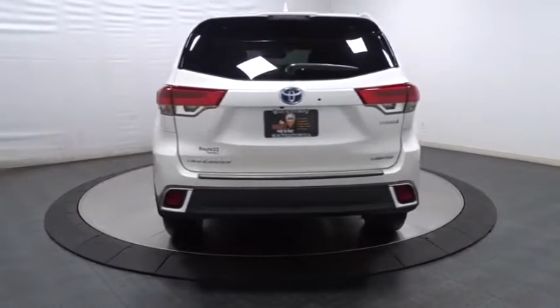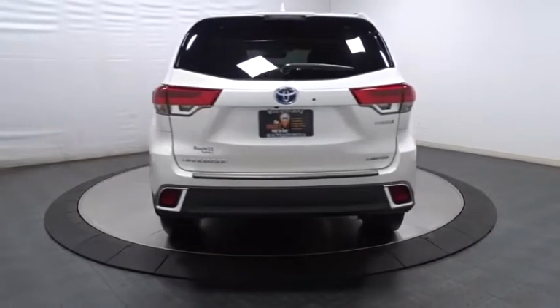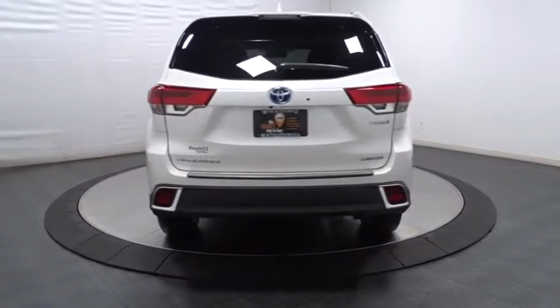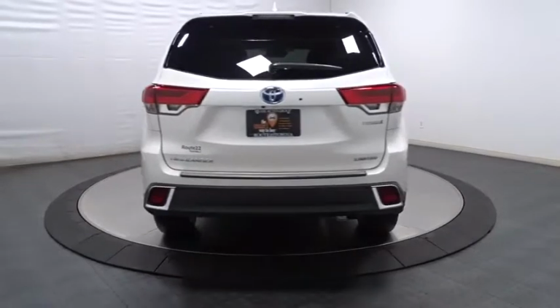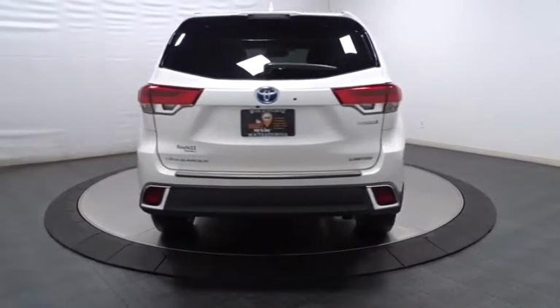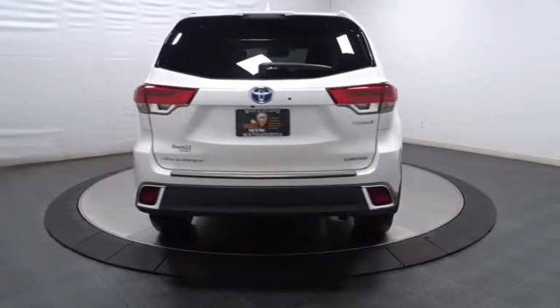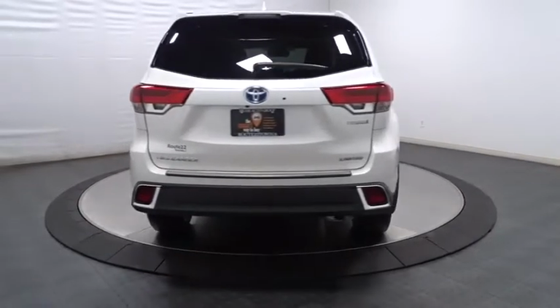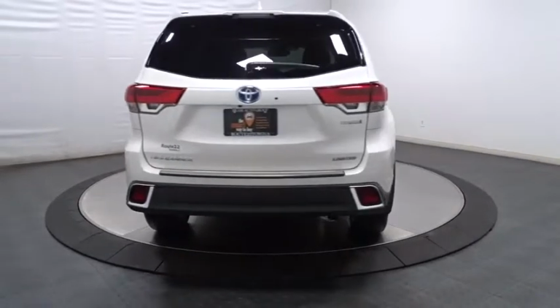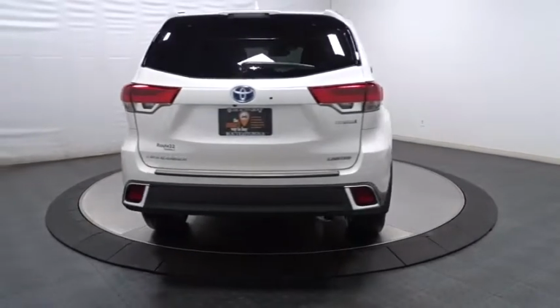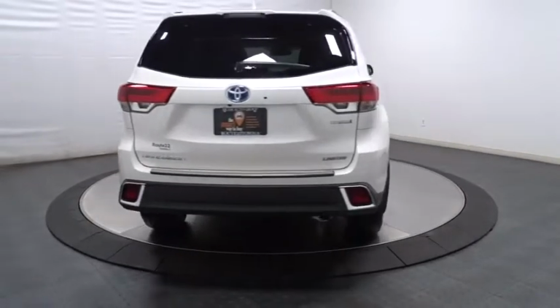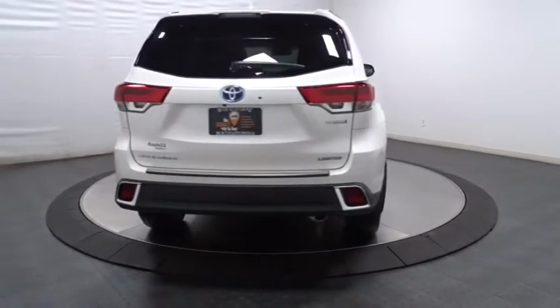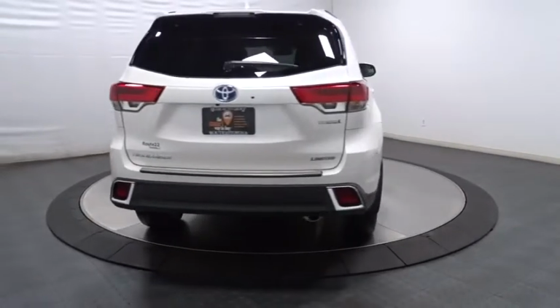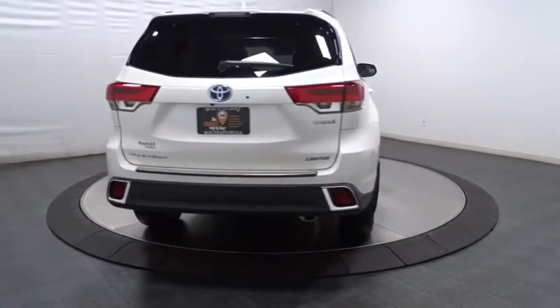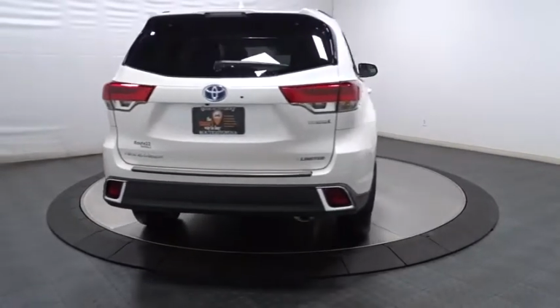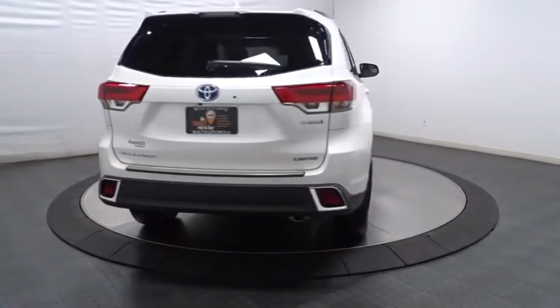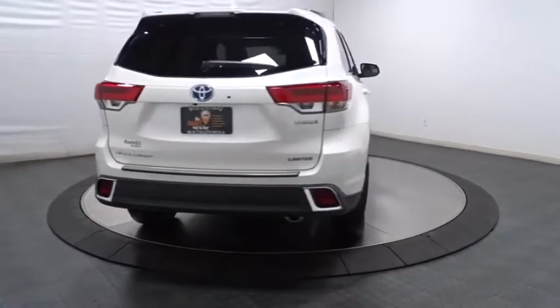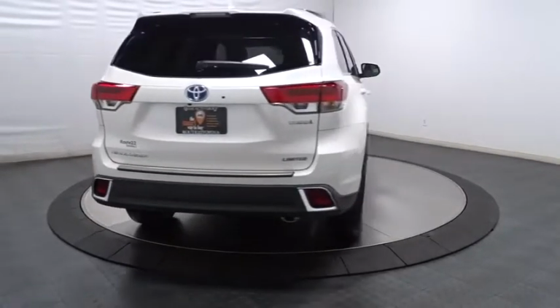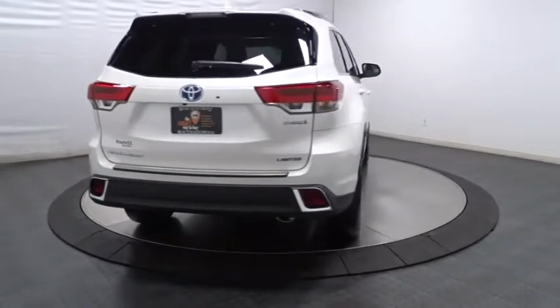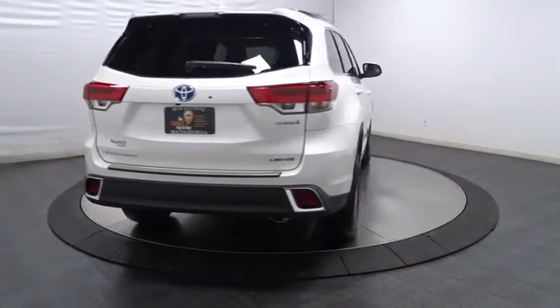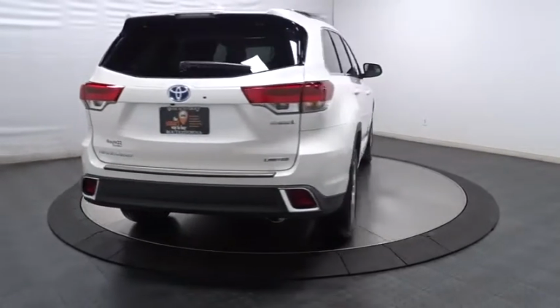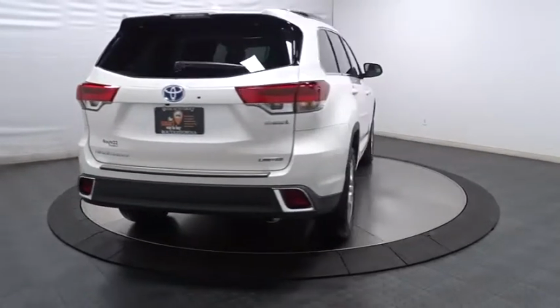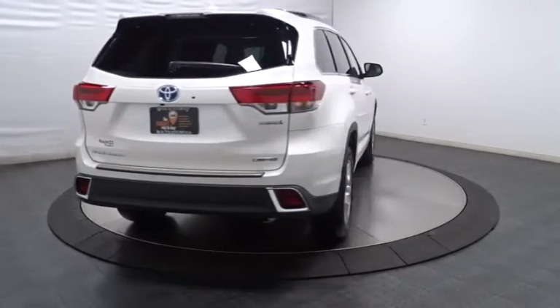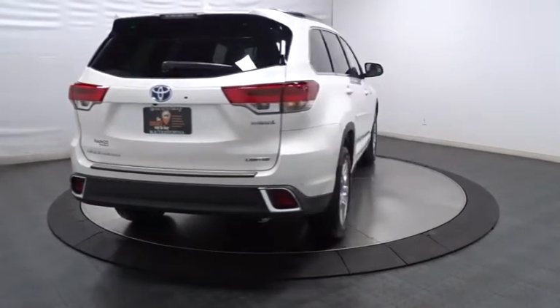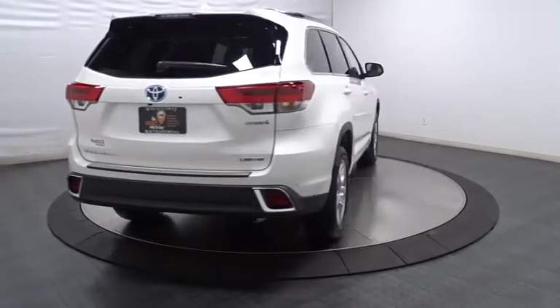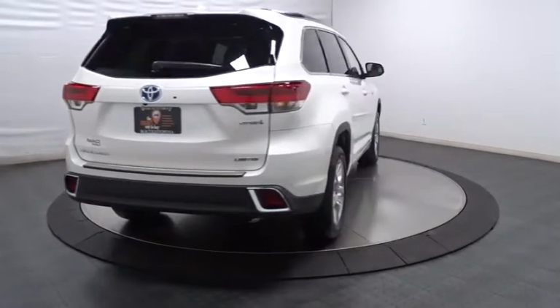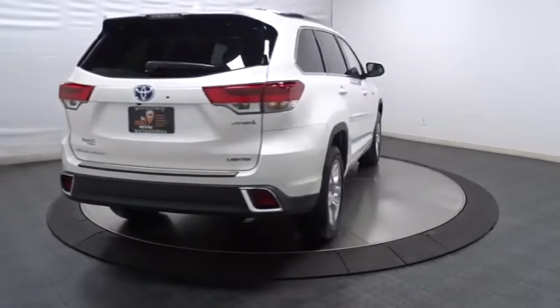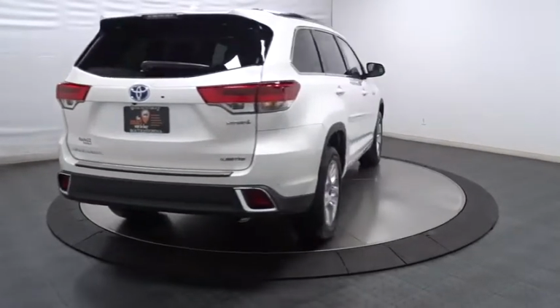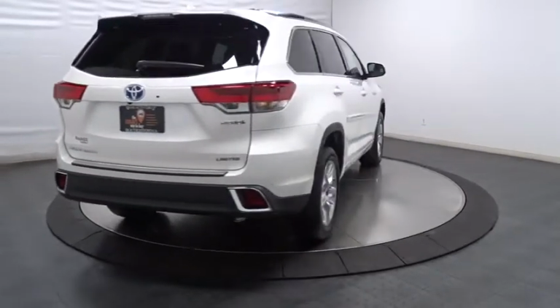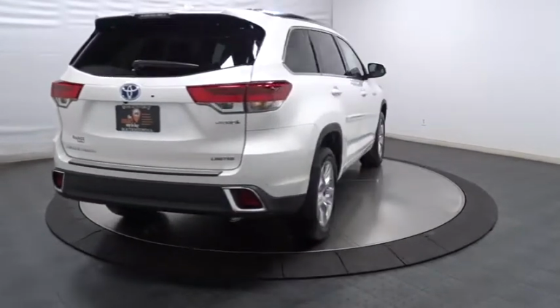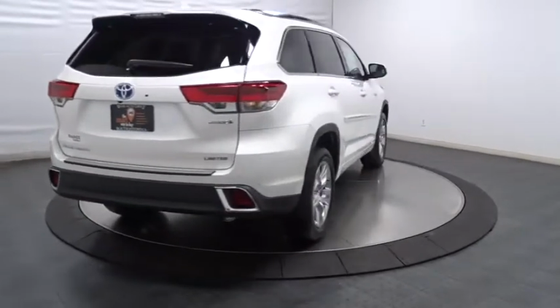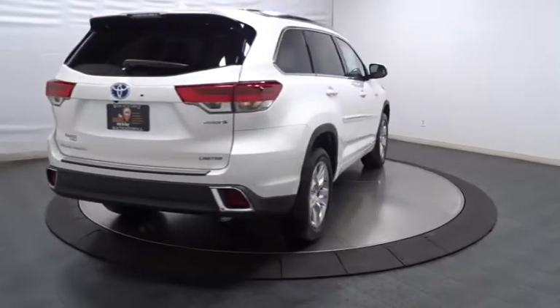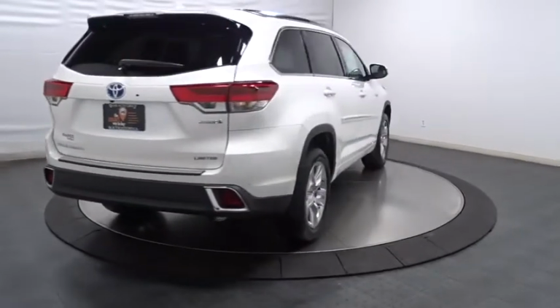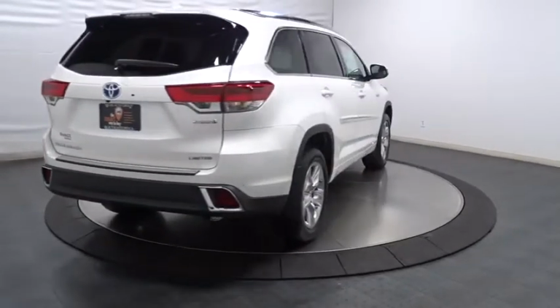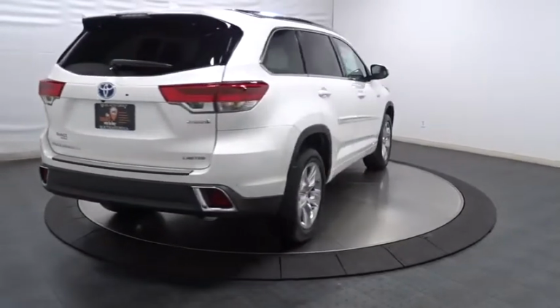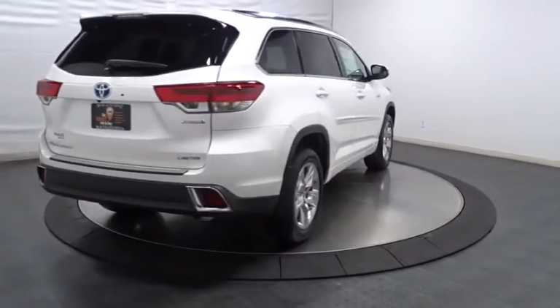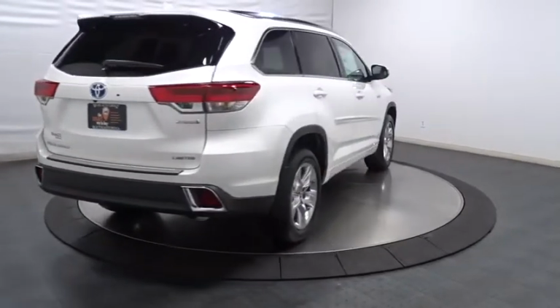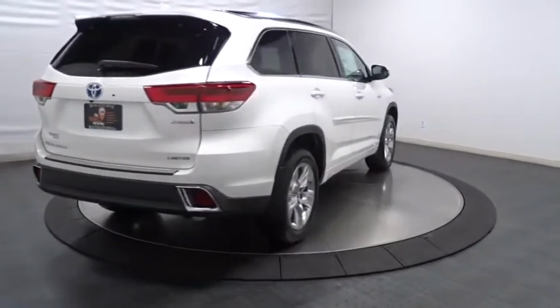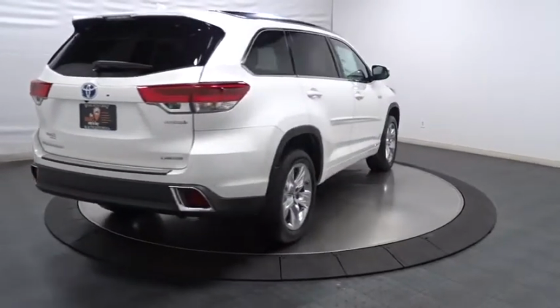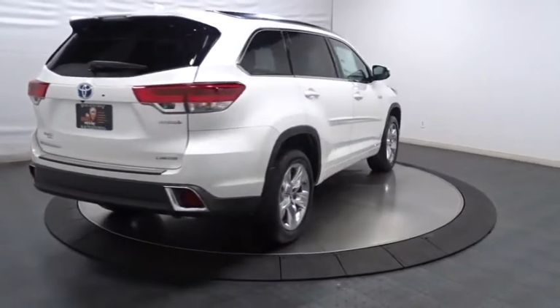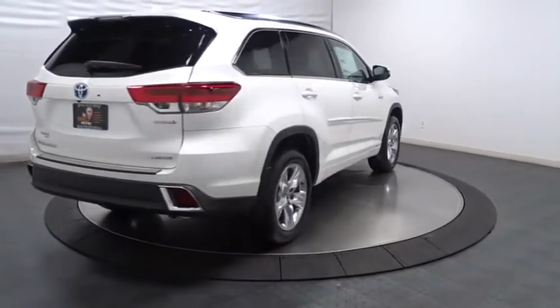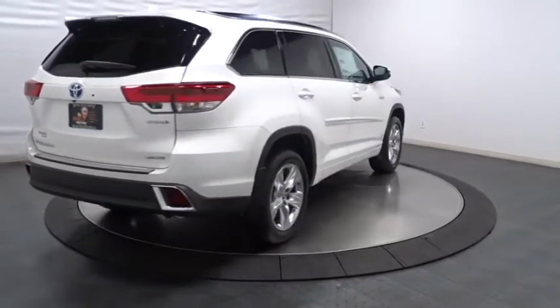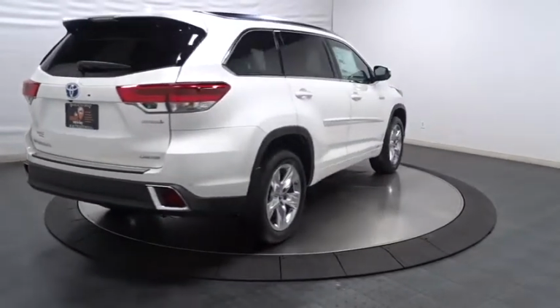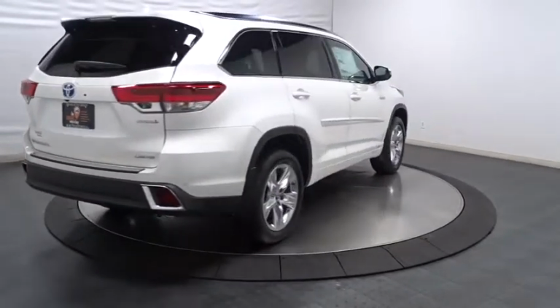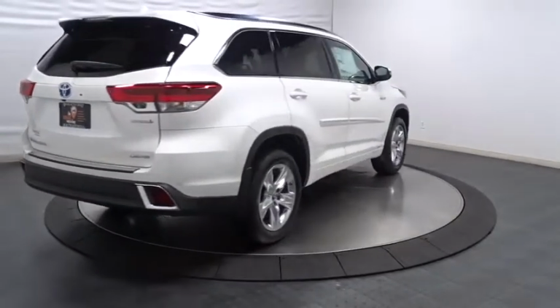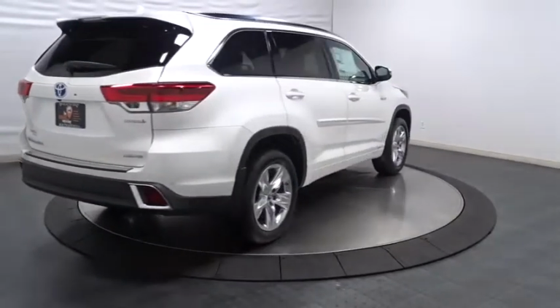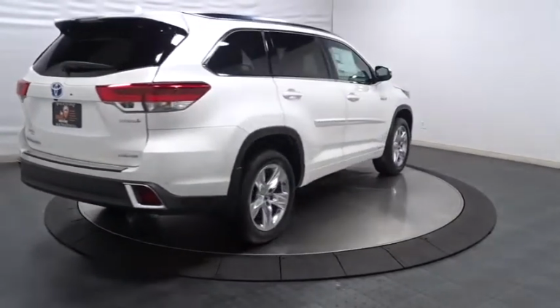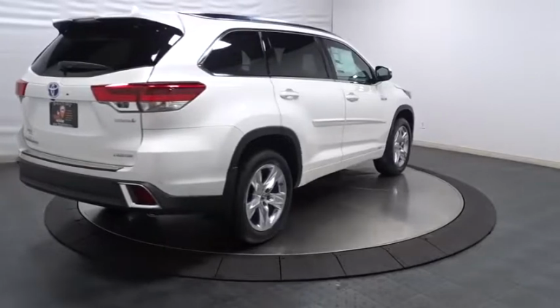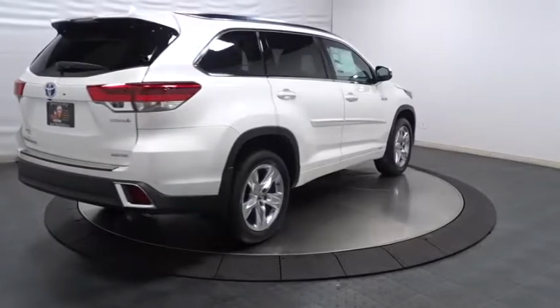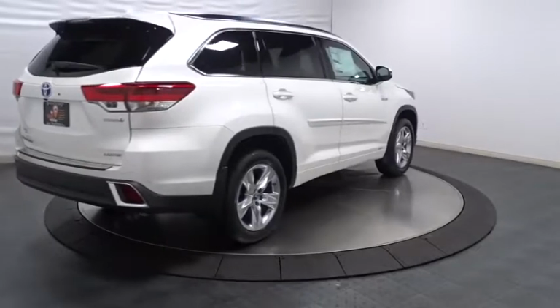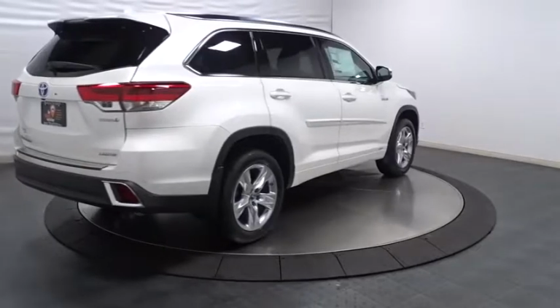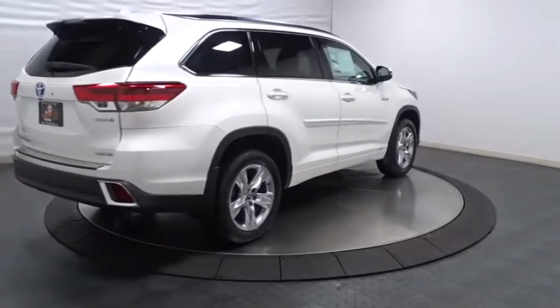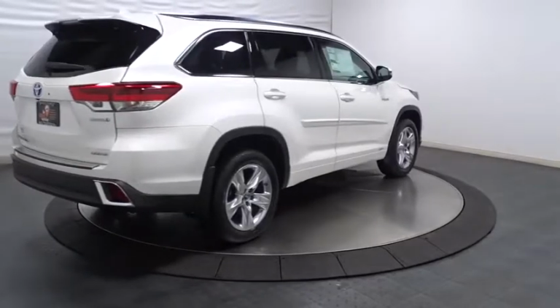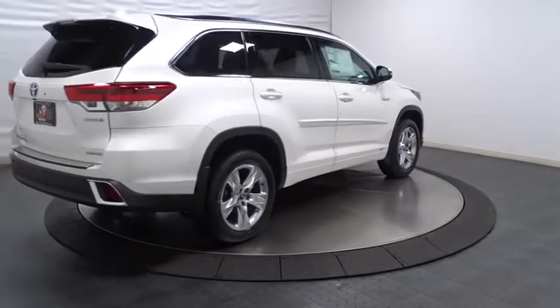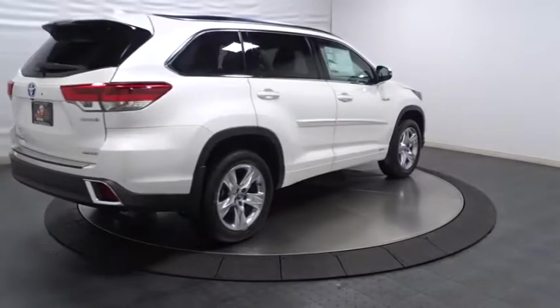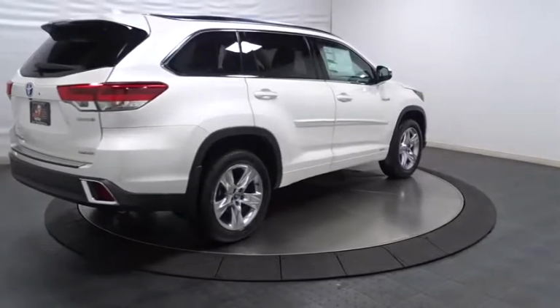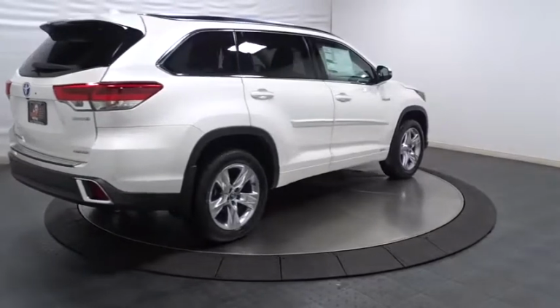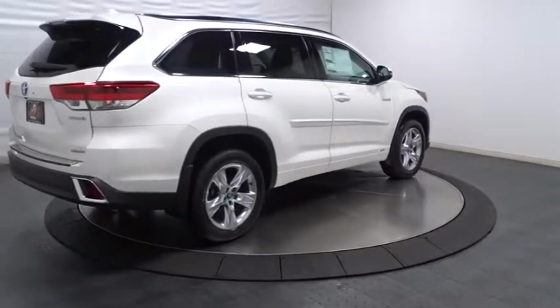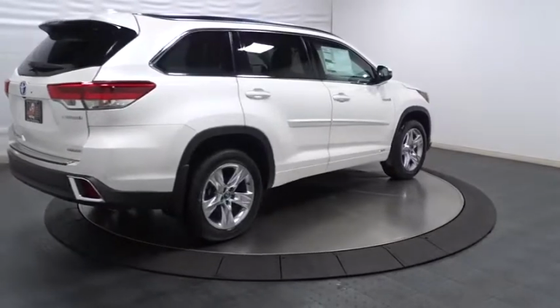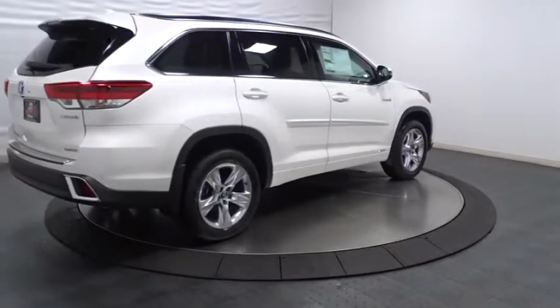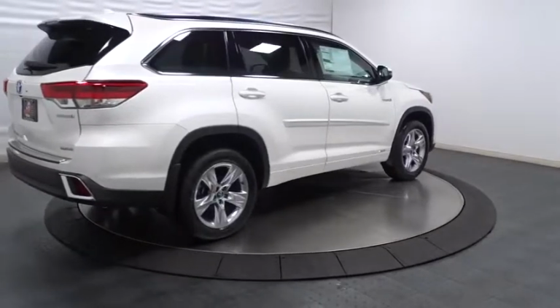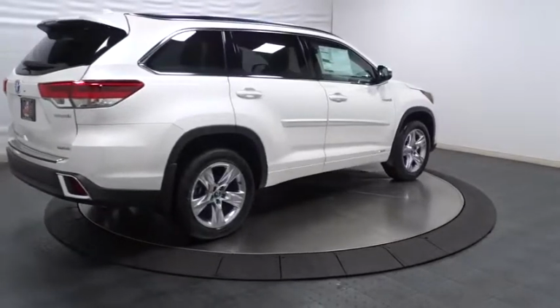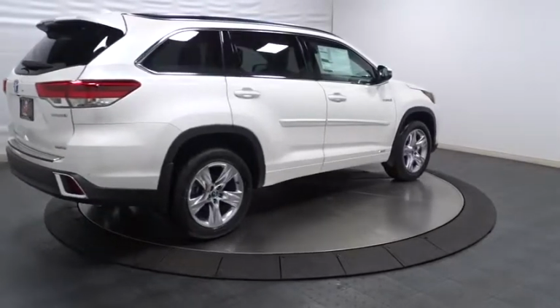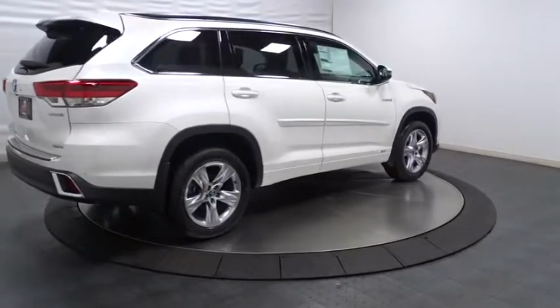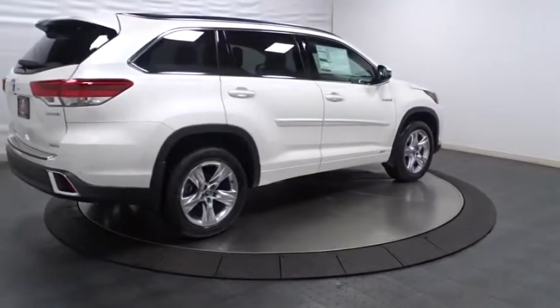This vehicle has less than 100 miles. Here are some of this vehicle's great options: leather-wrapped steering wheel,